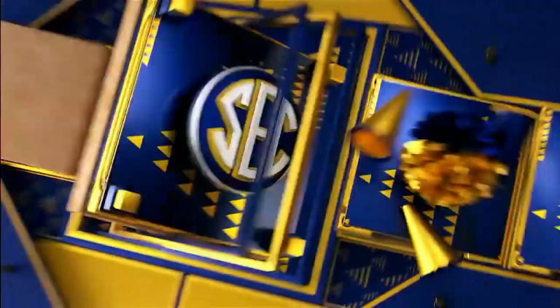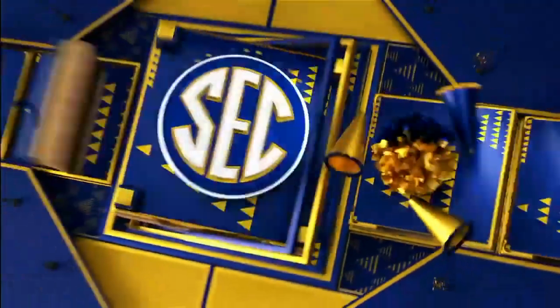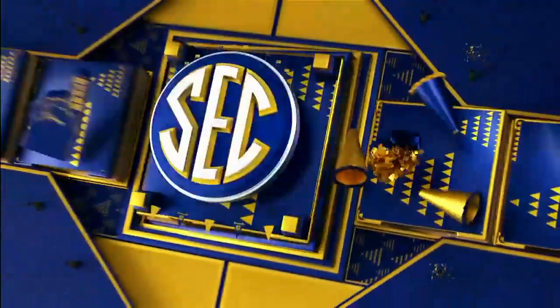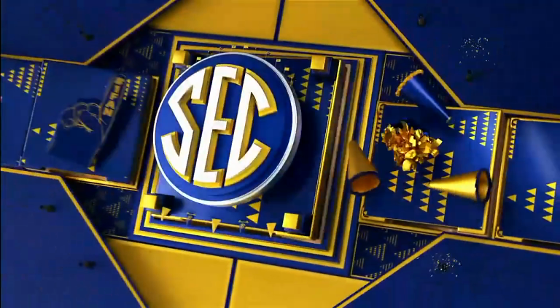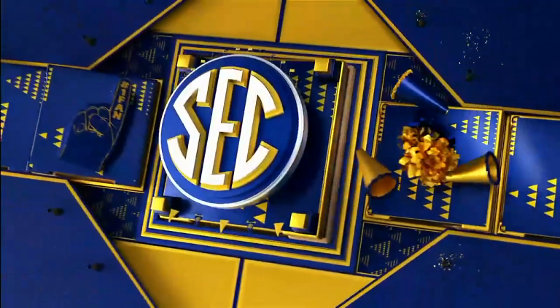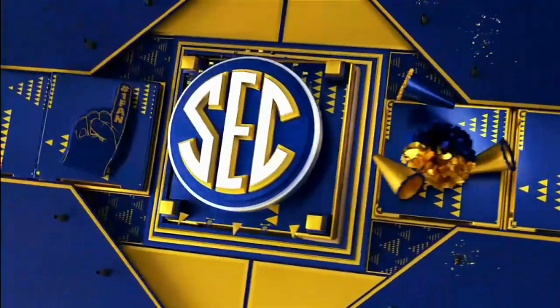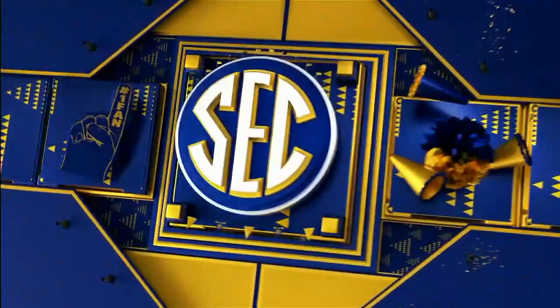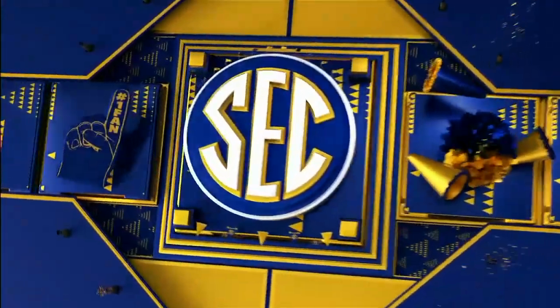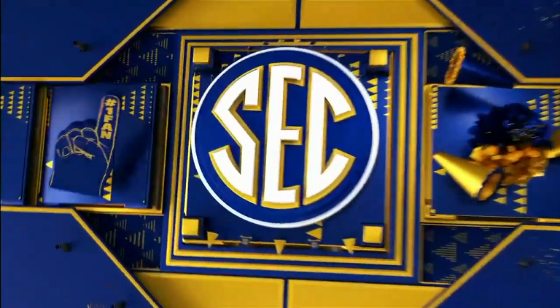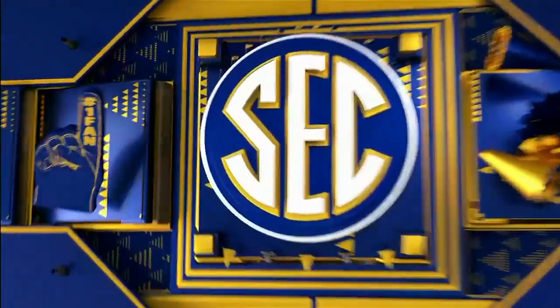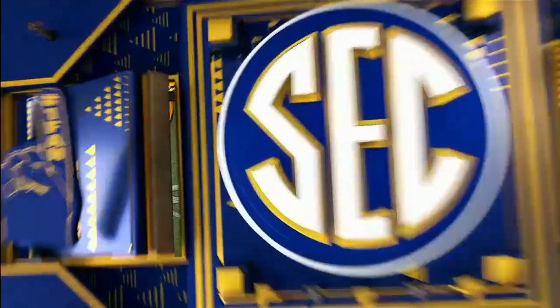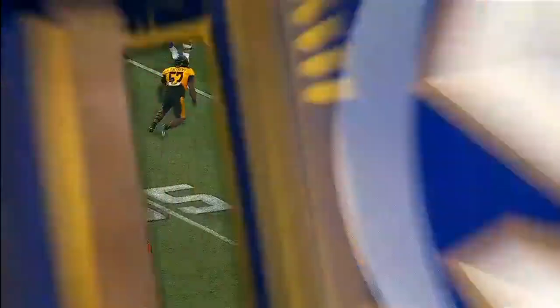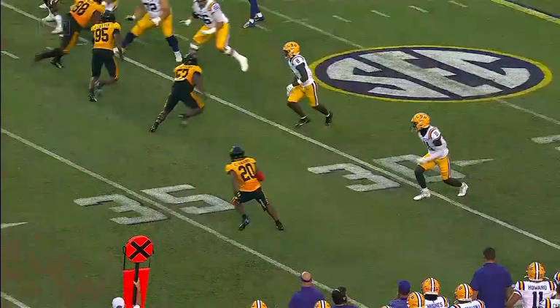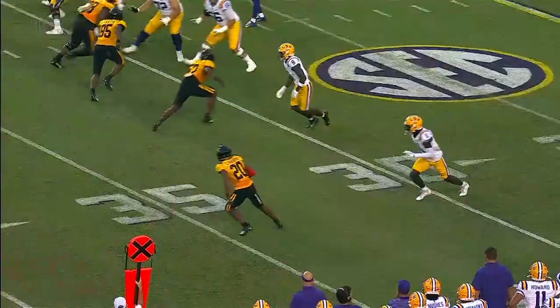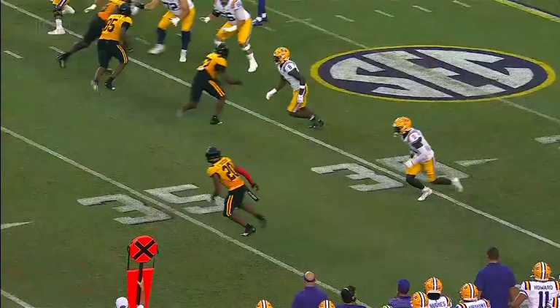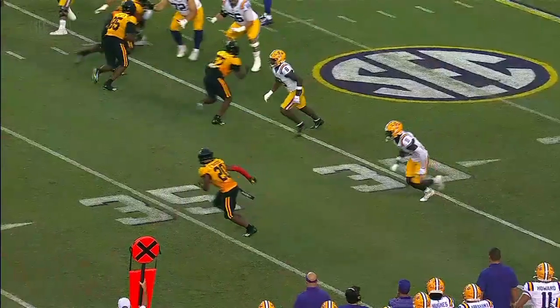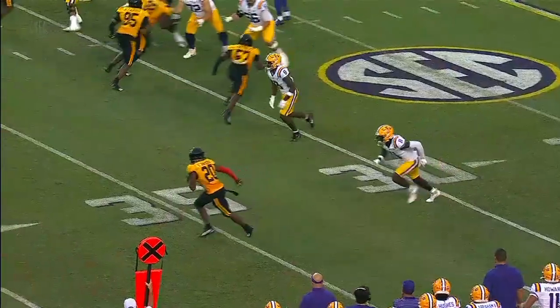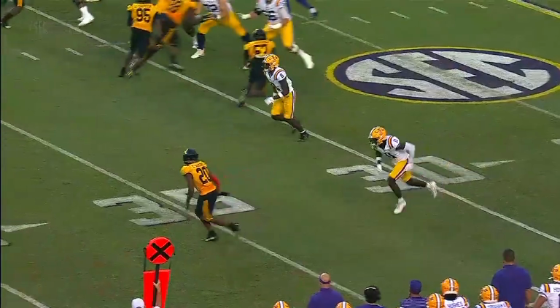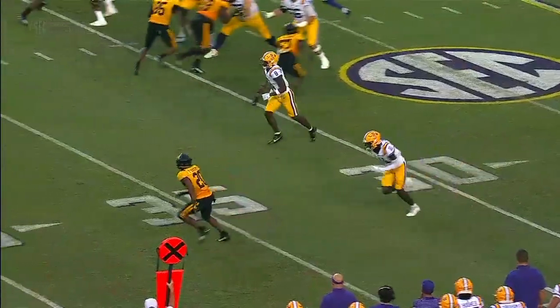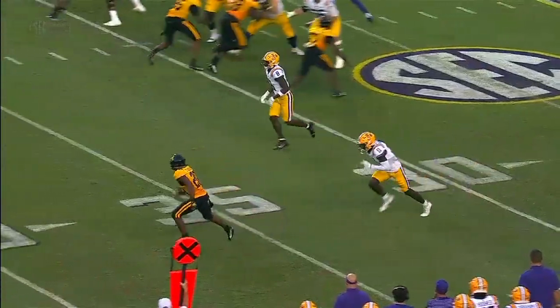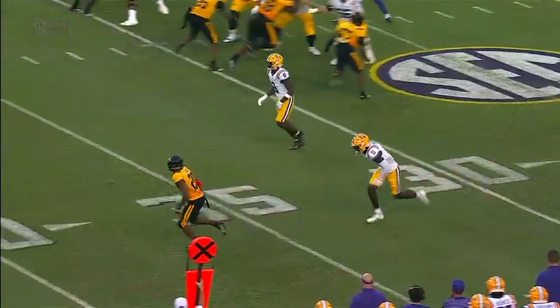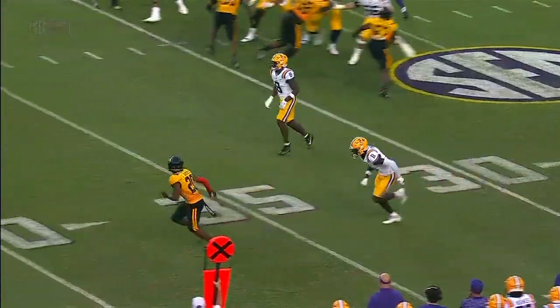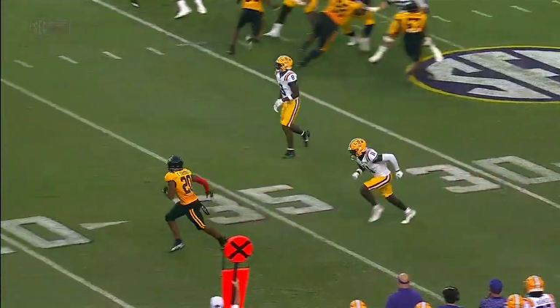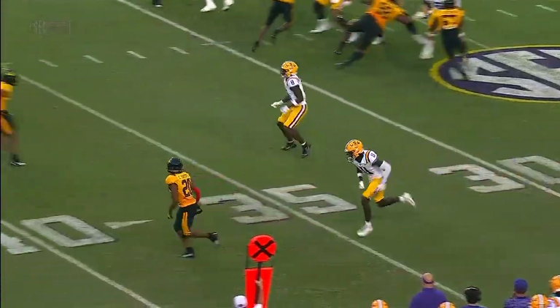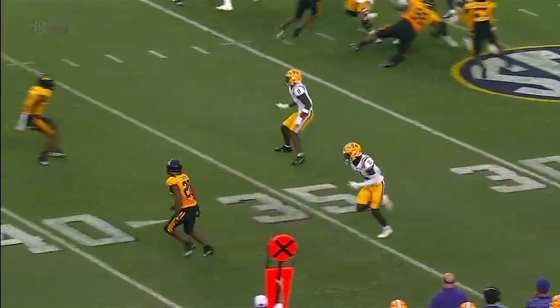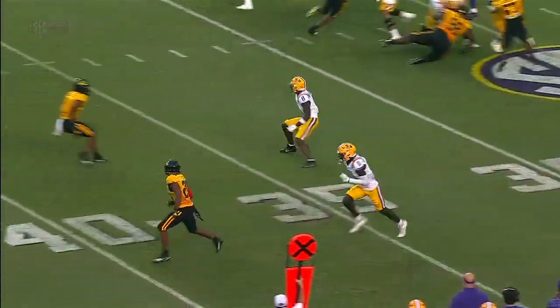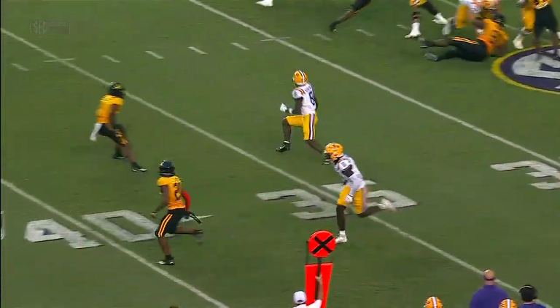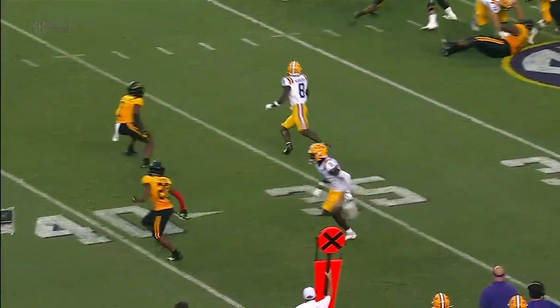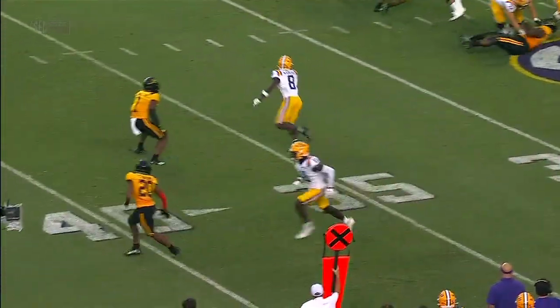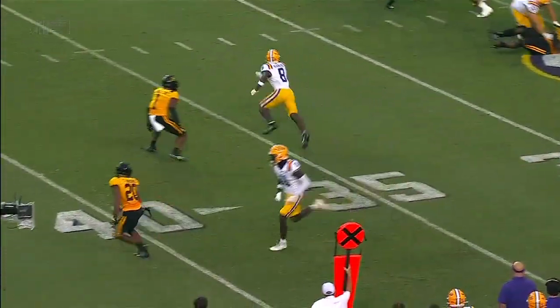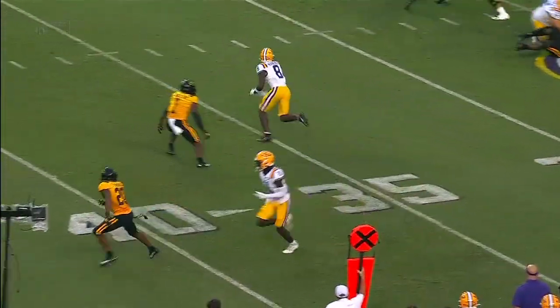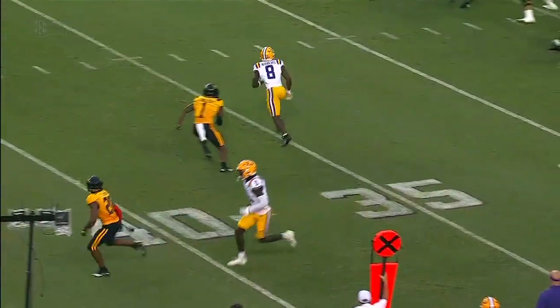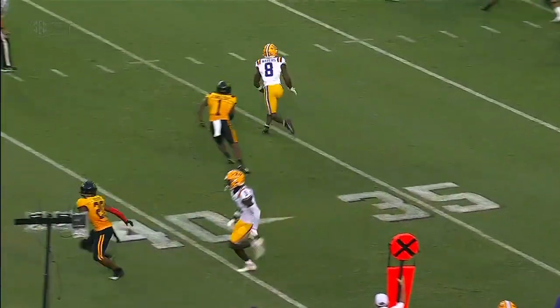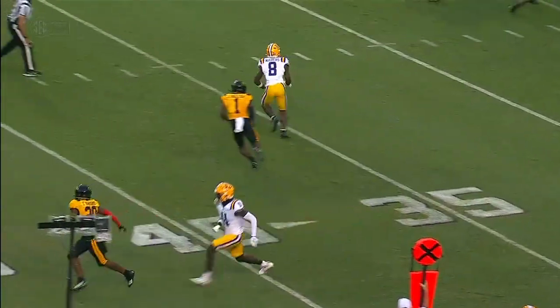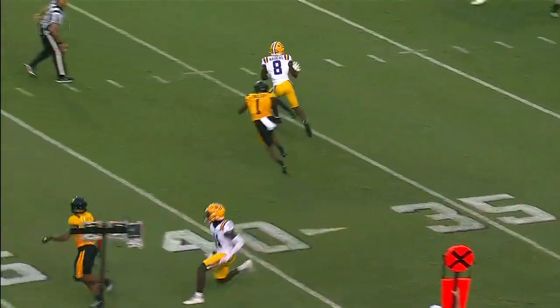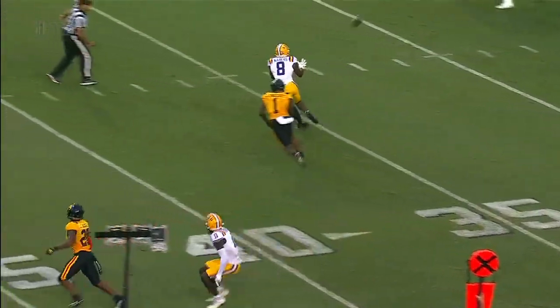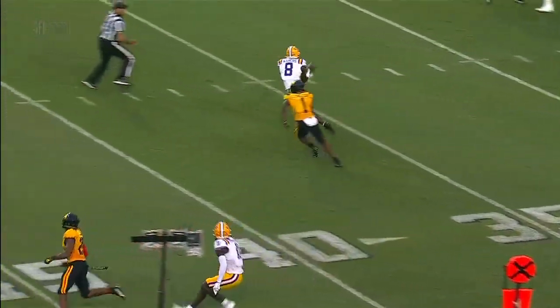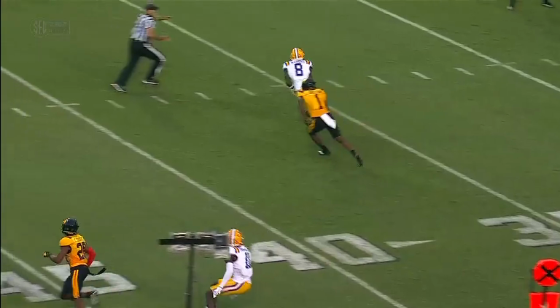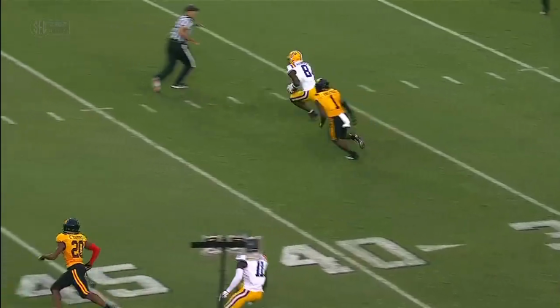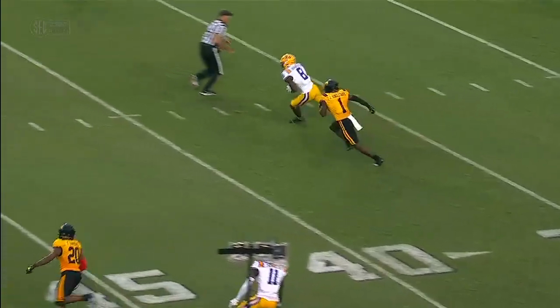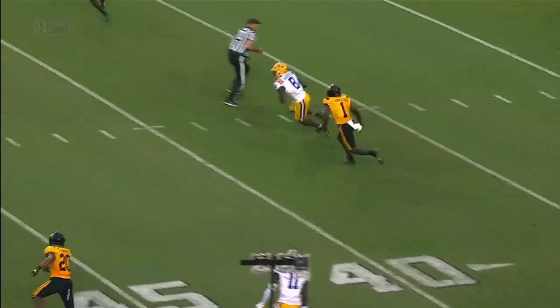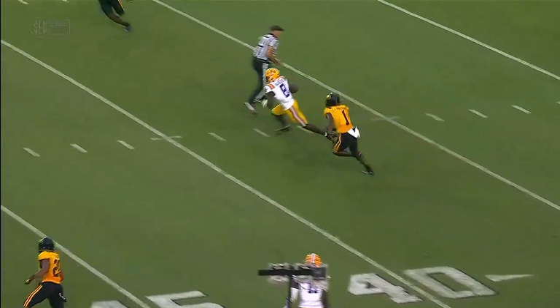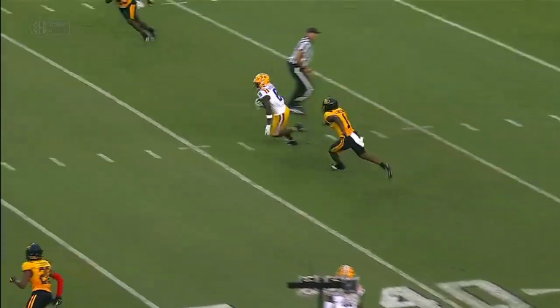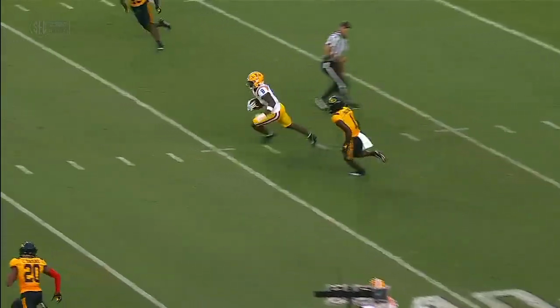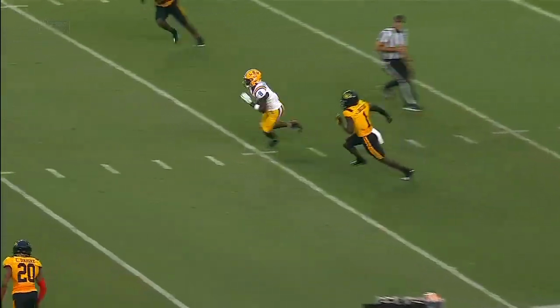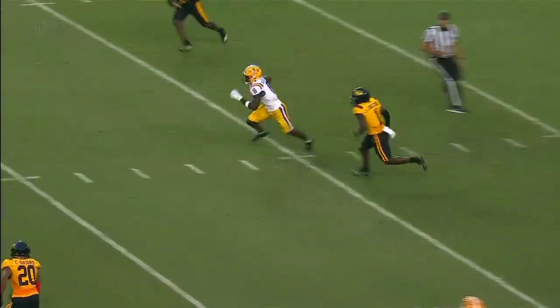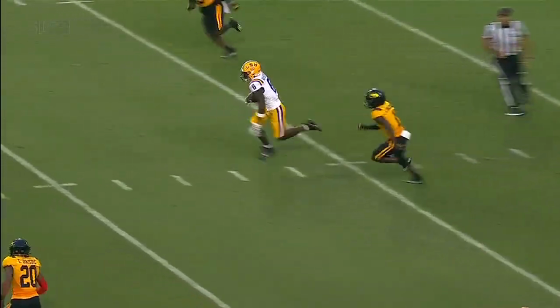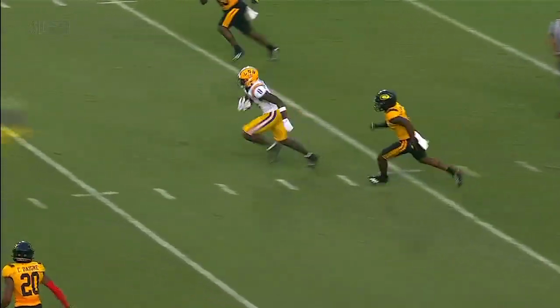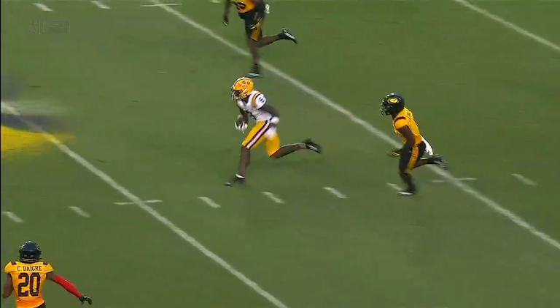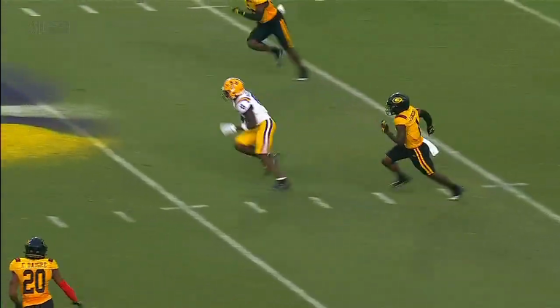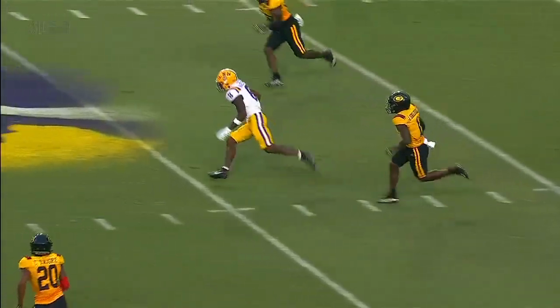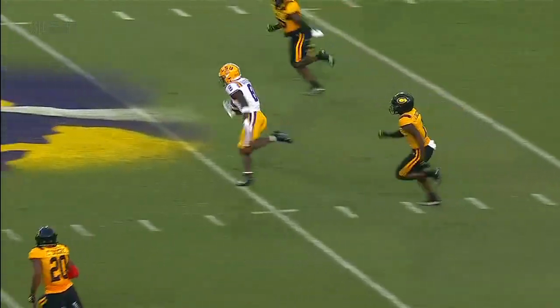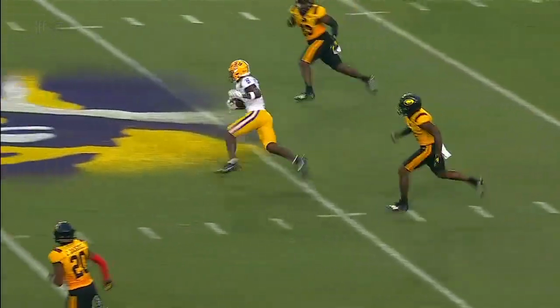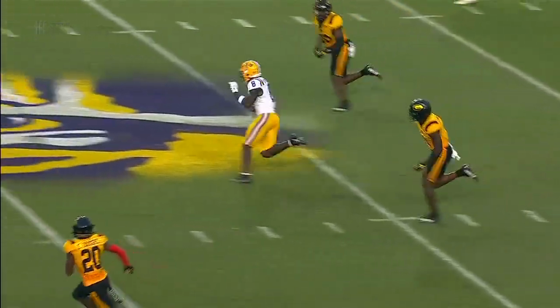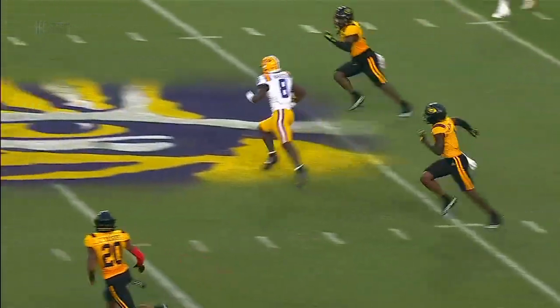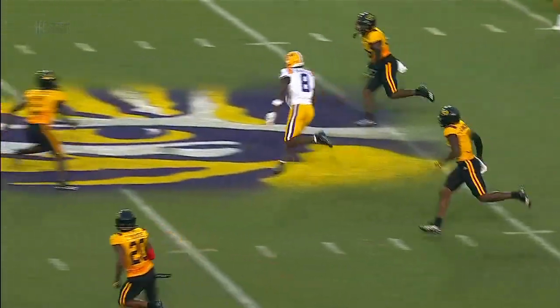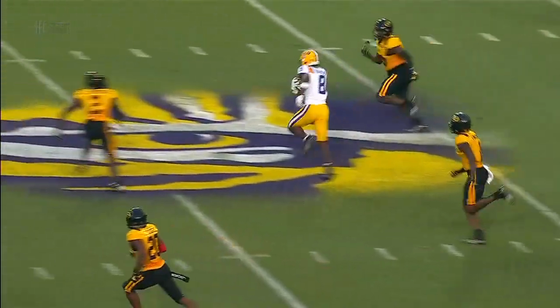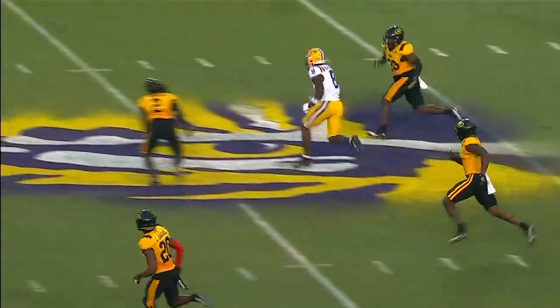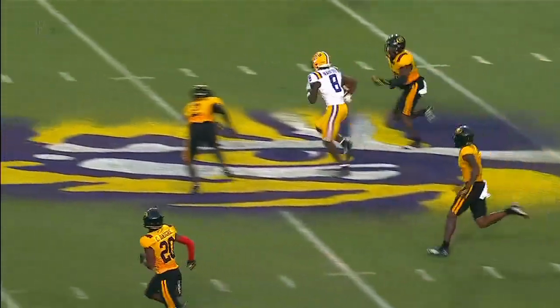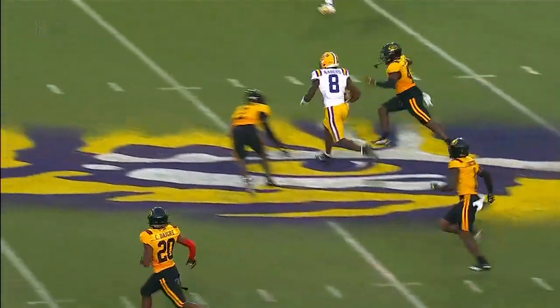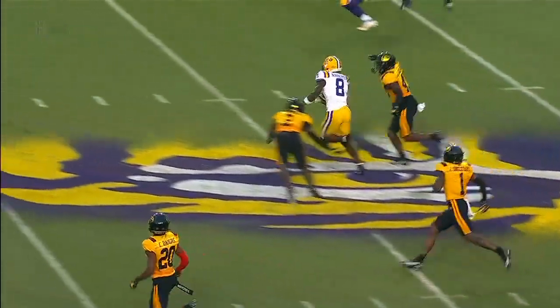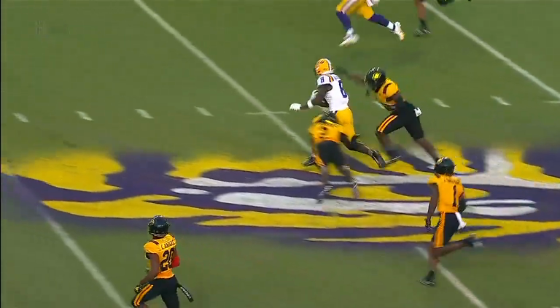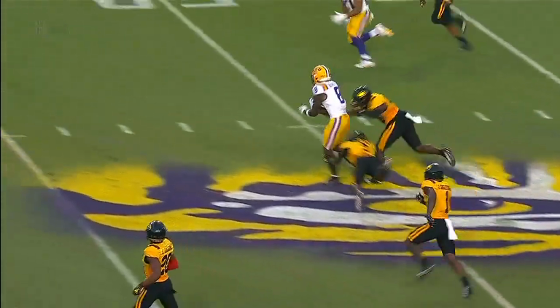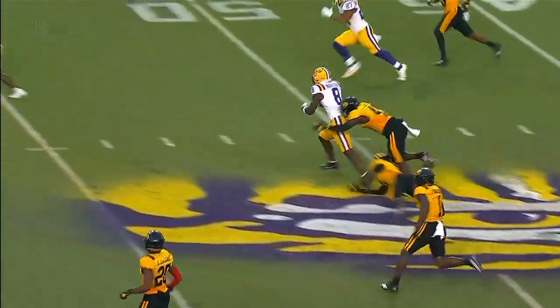Give him the opportunity, and this is where they want to put him a little bit more in the slot going forward.